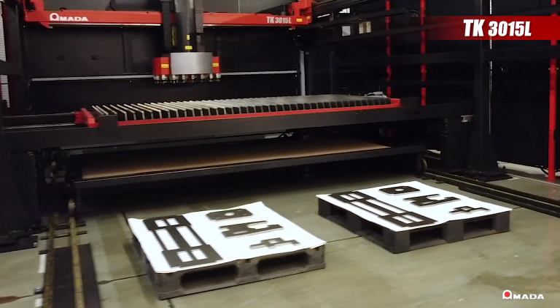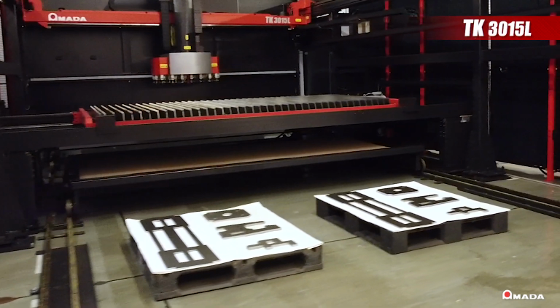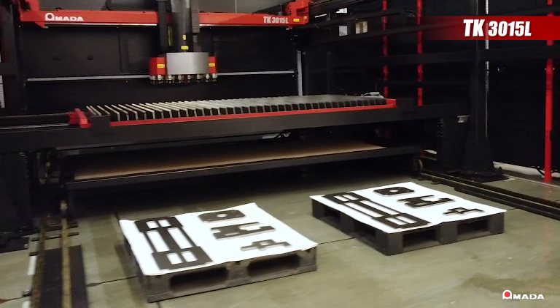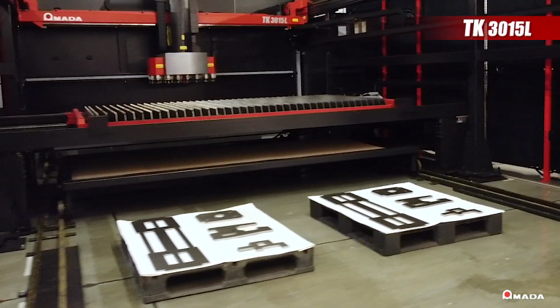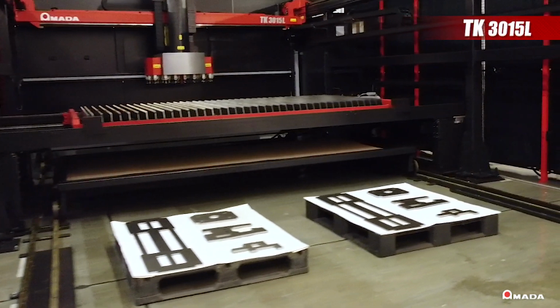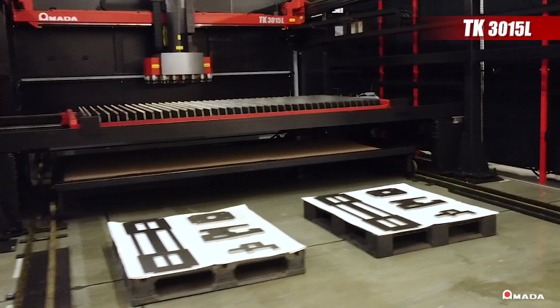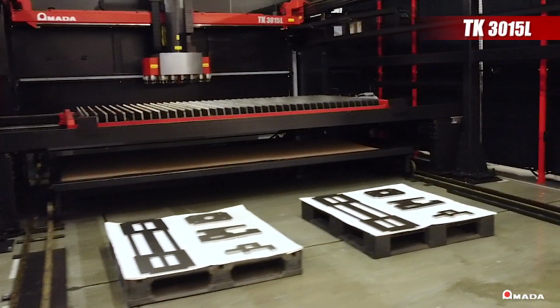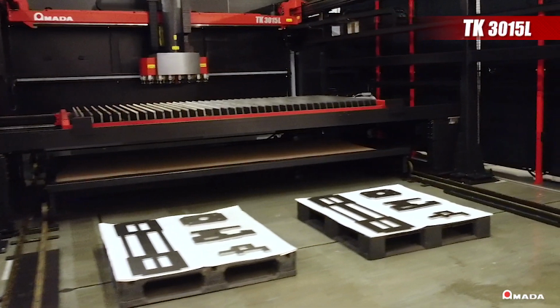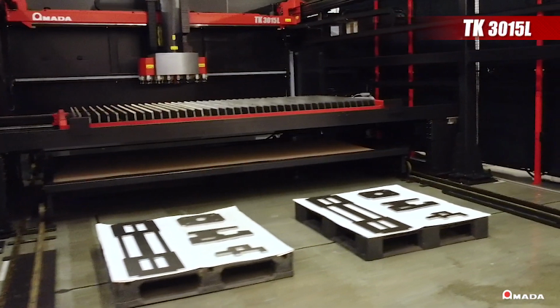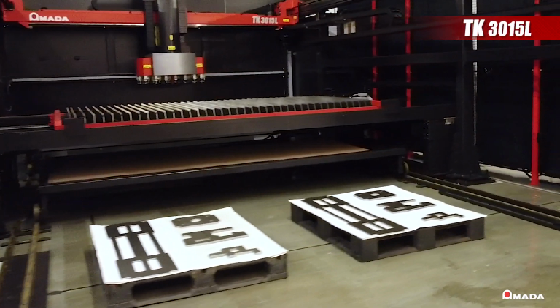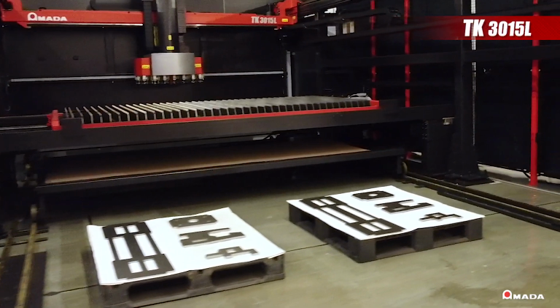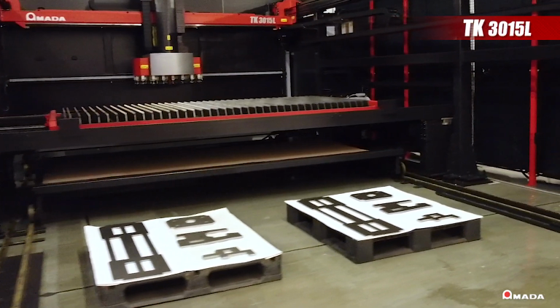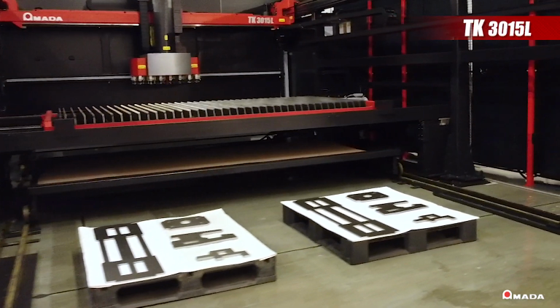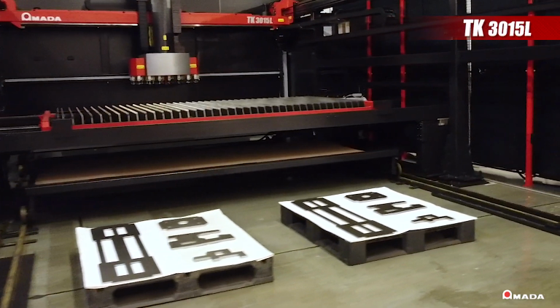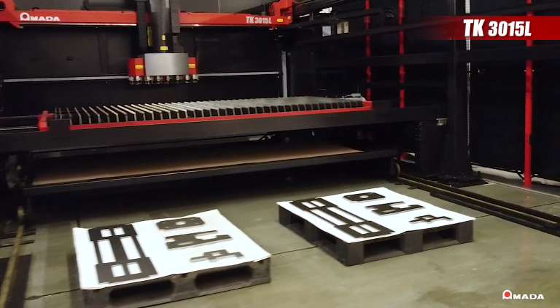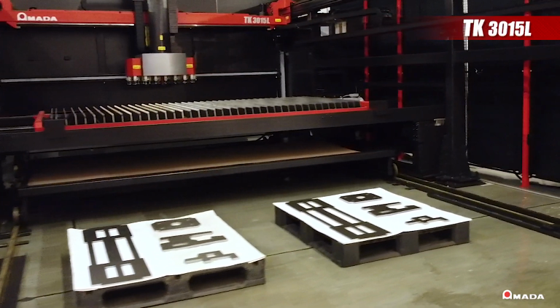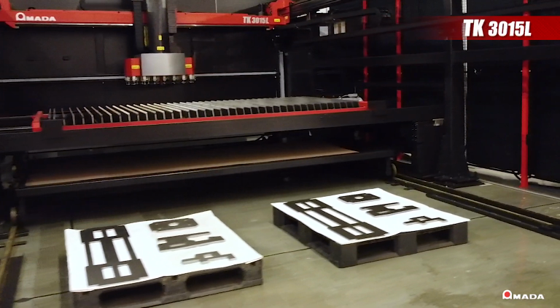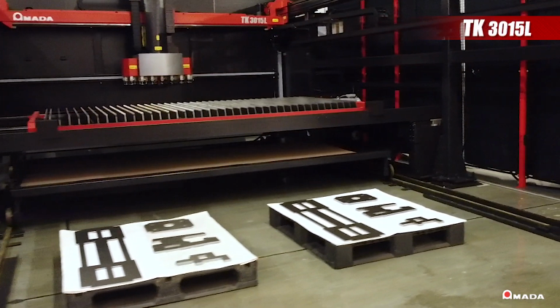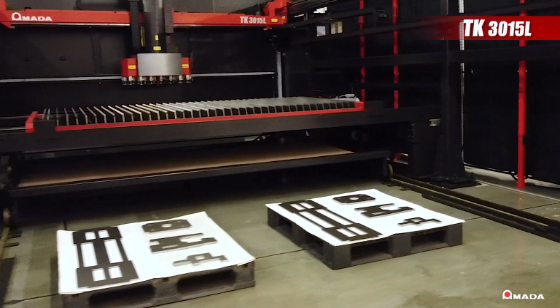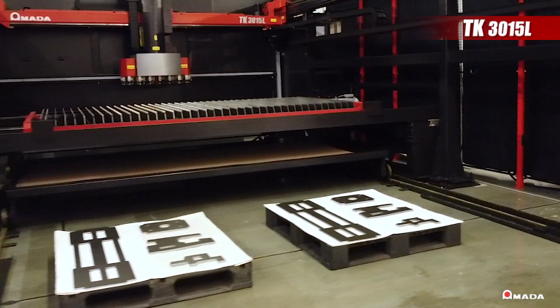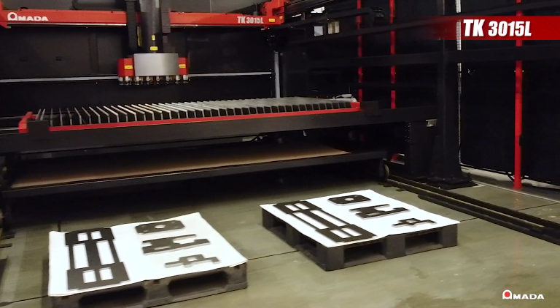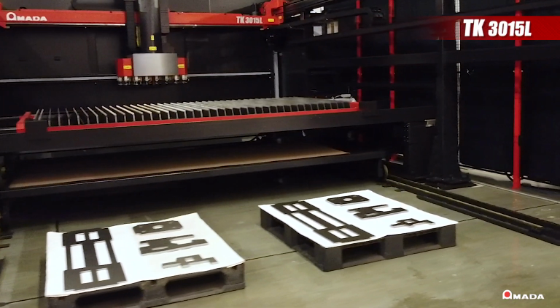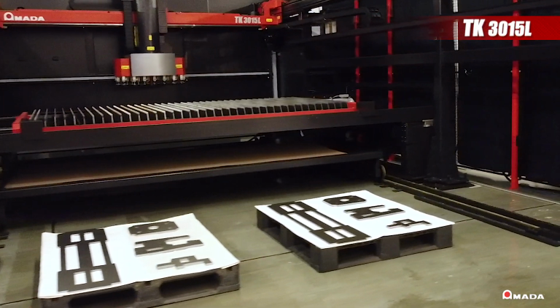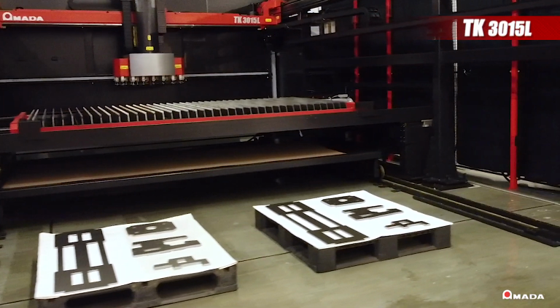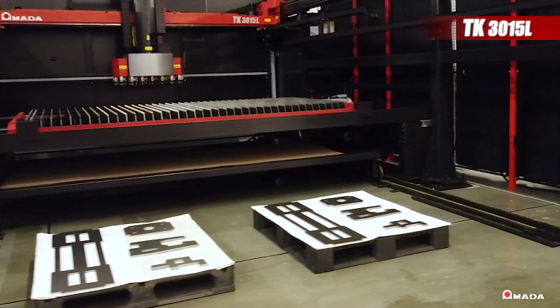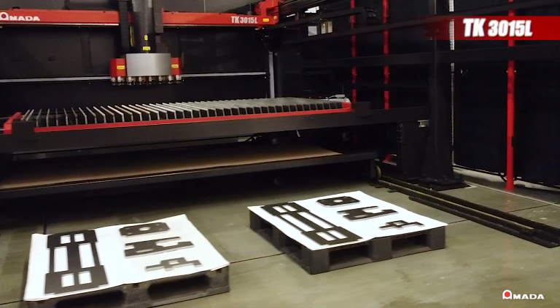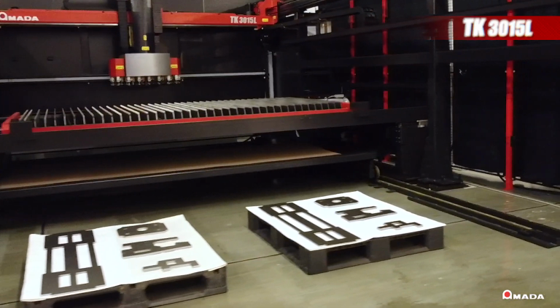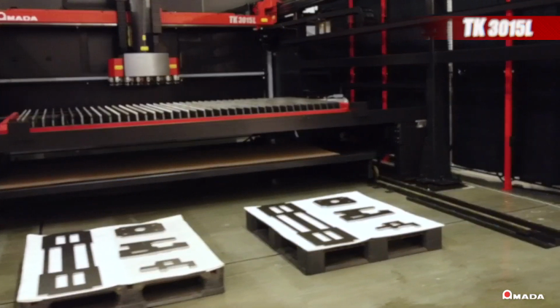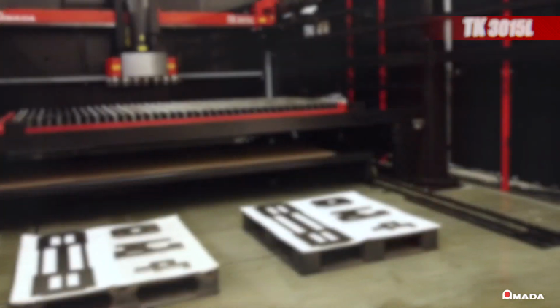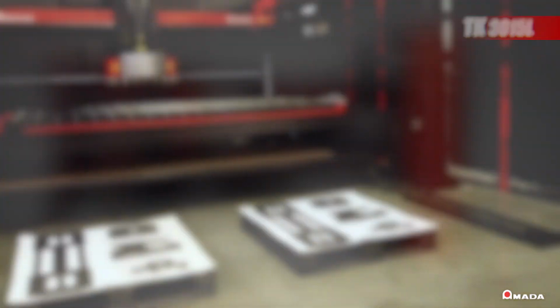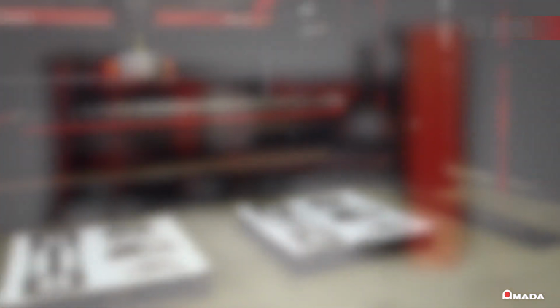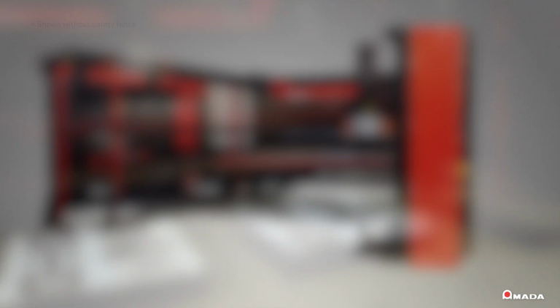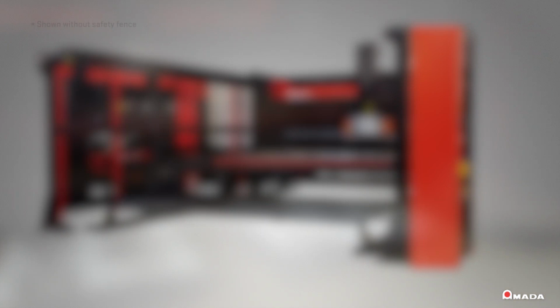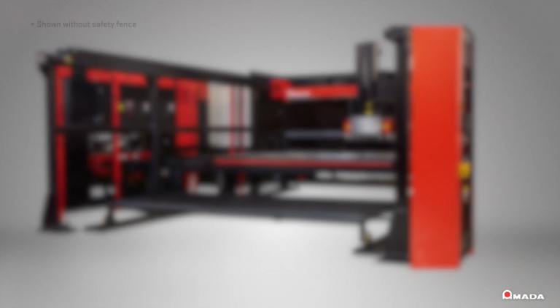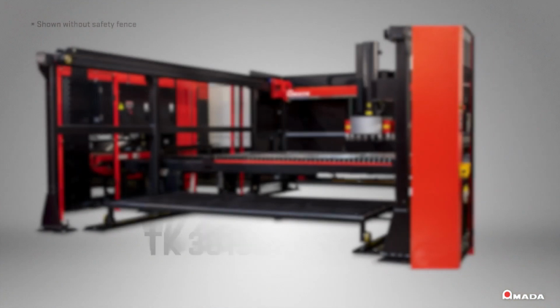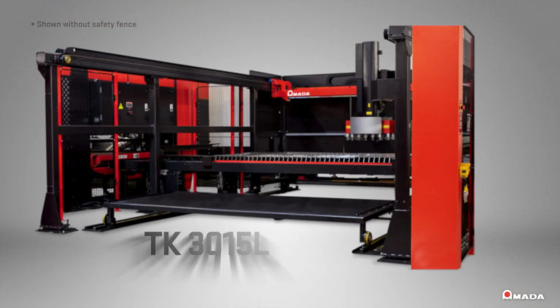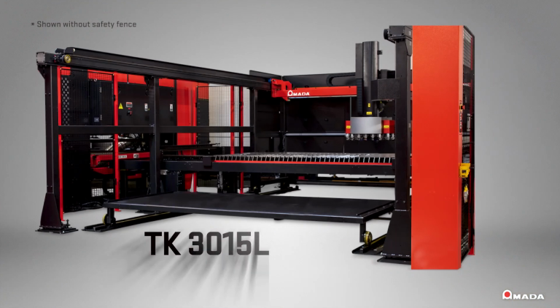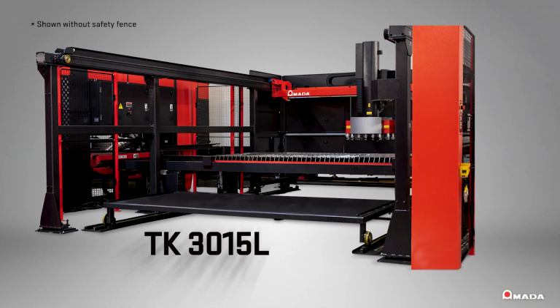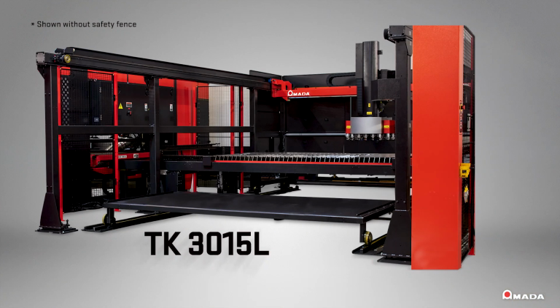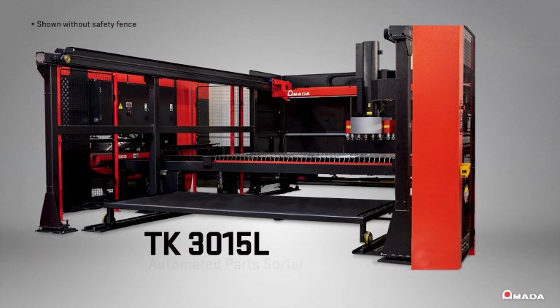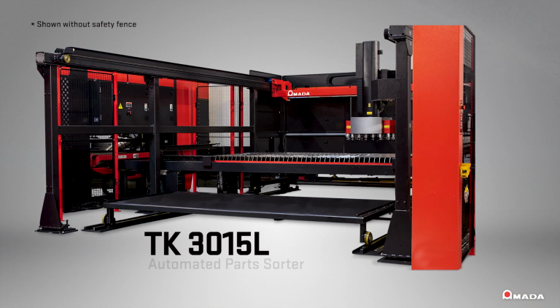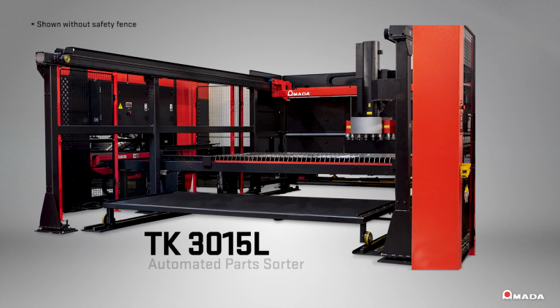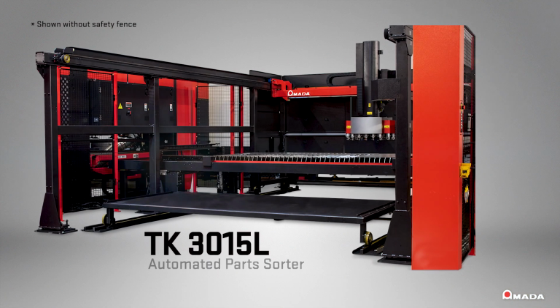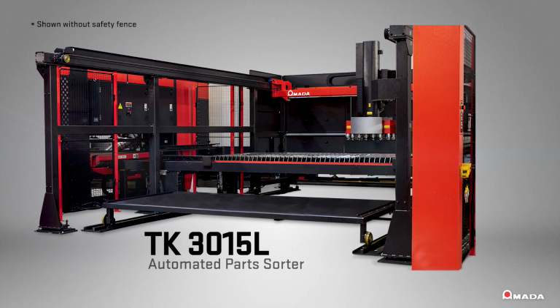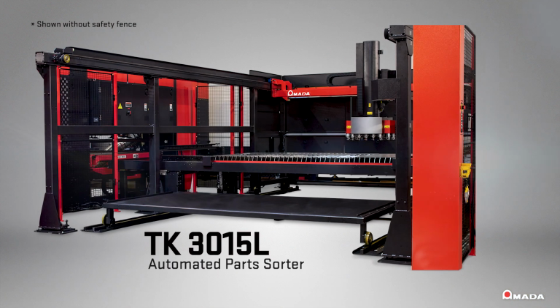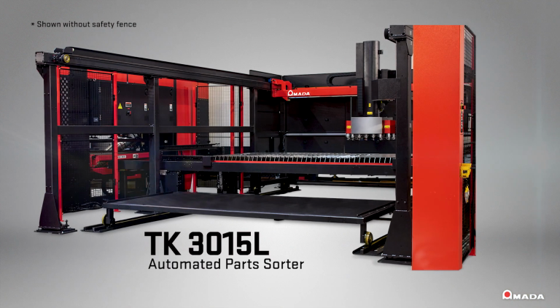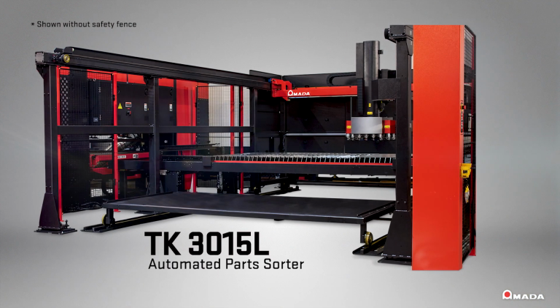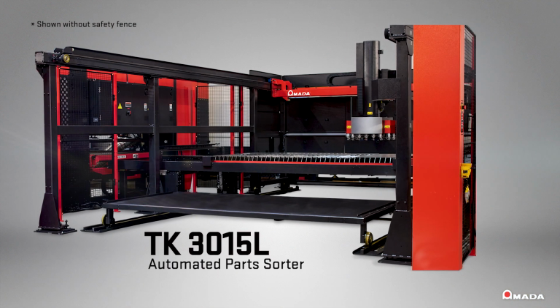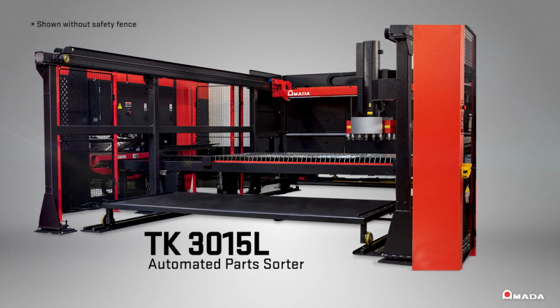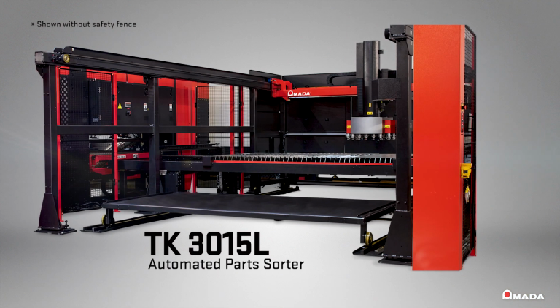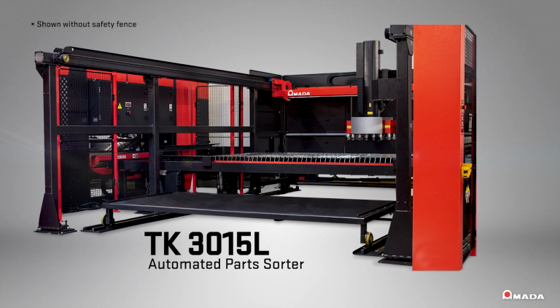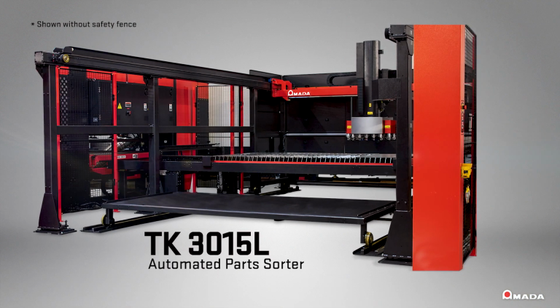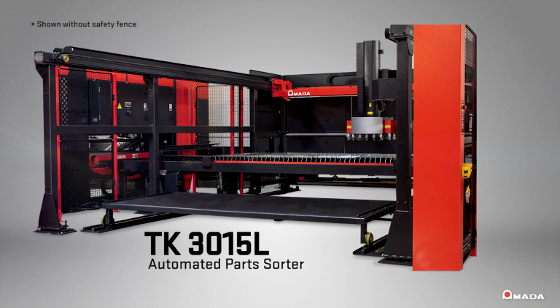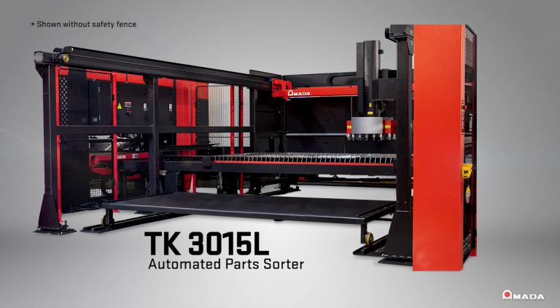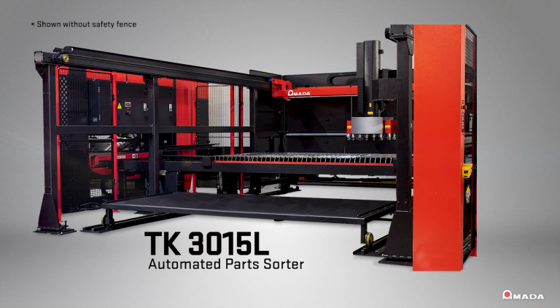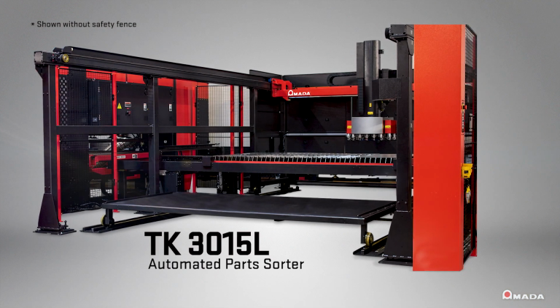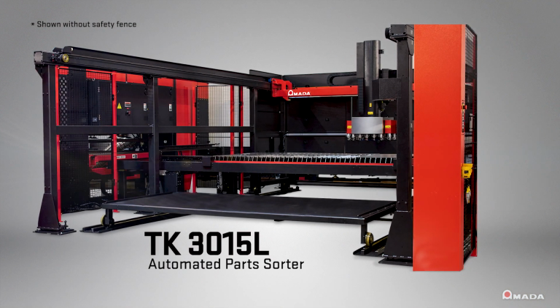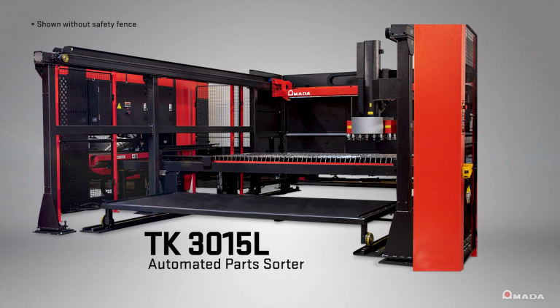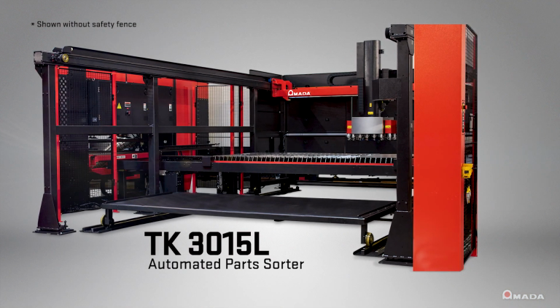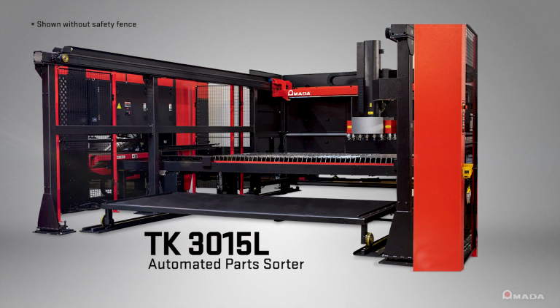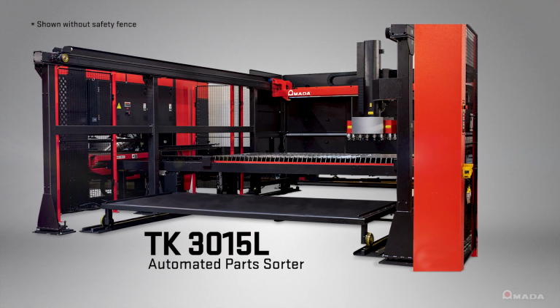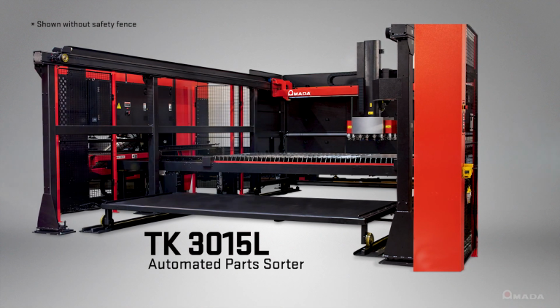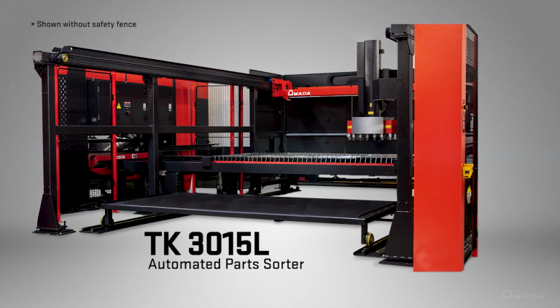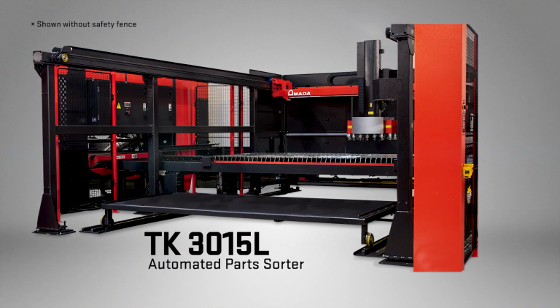Visit us online to learn more about the TK3015L automated parts sorter and our full line of innovative manufacturing solutions.